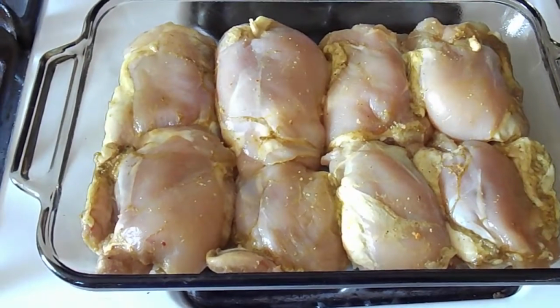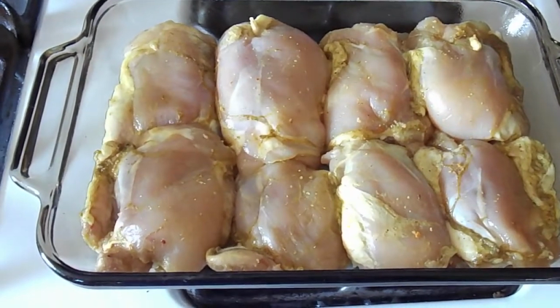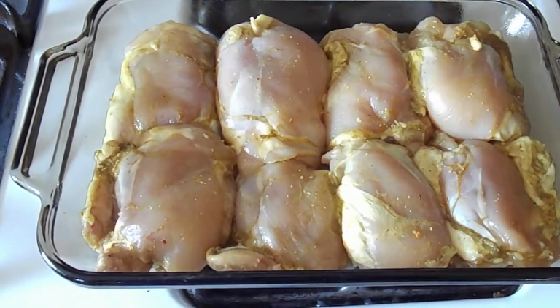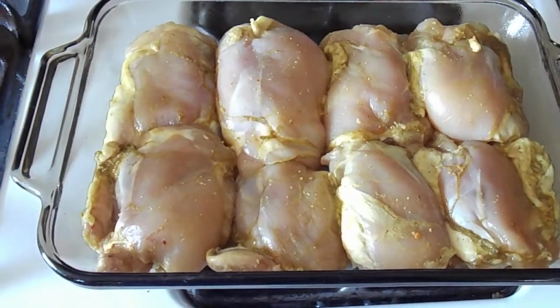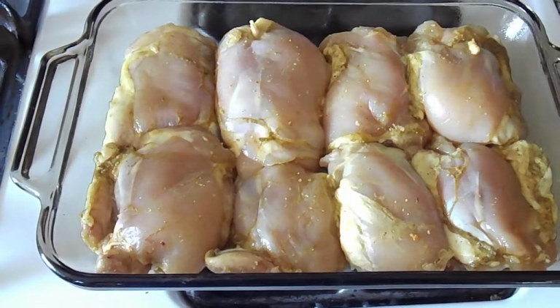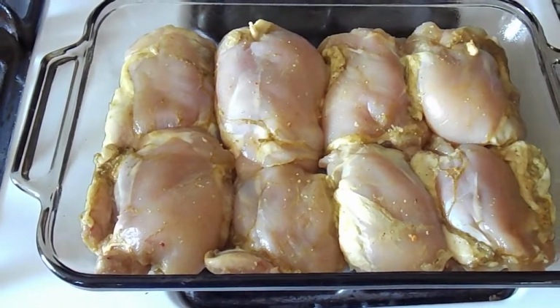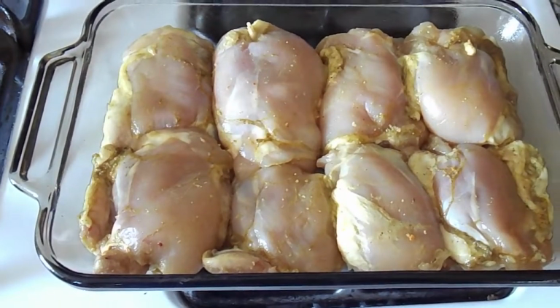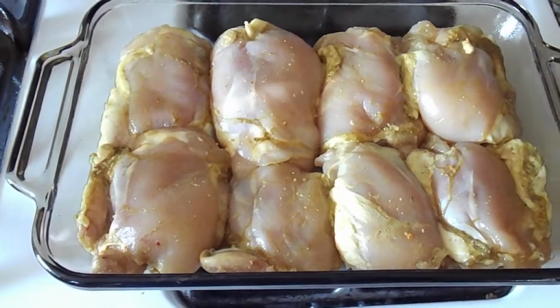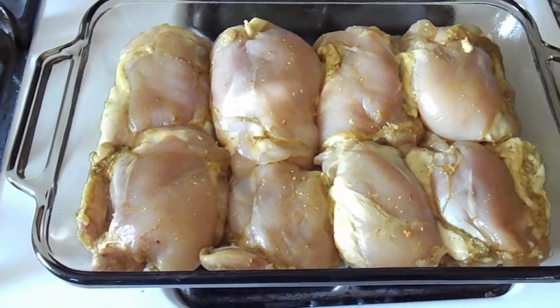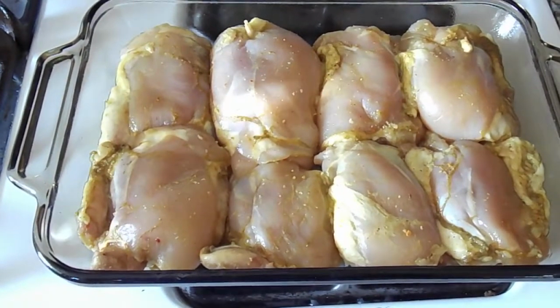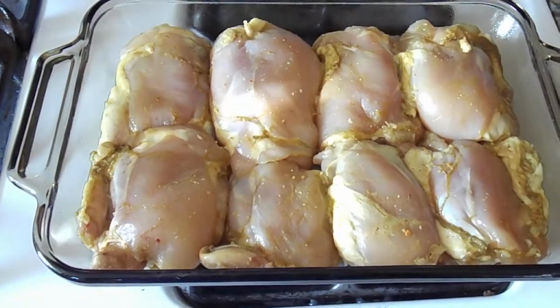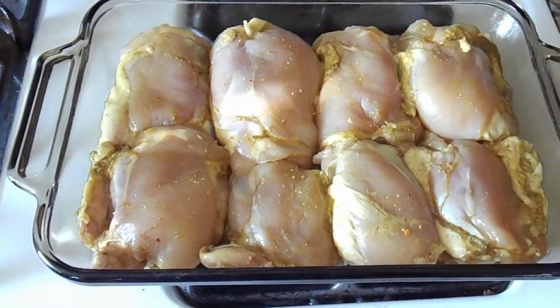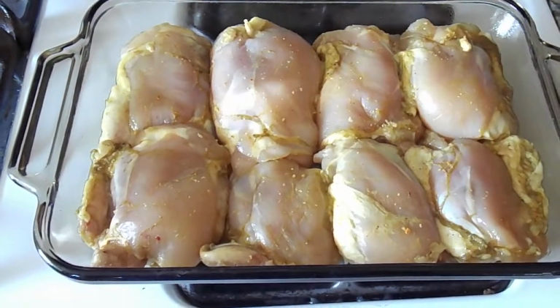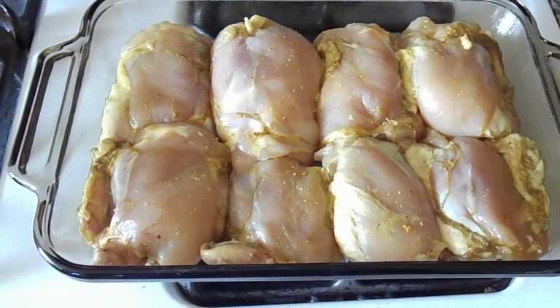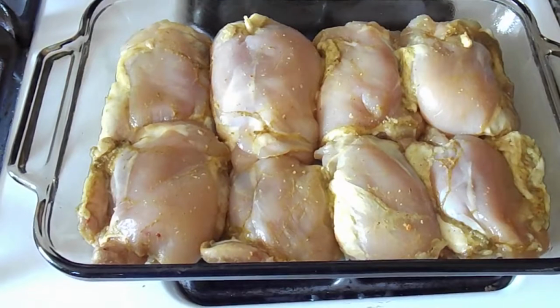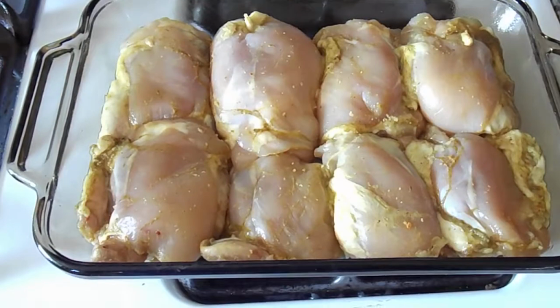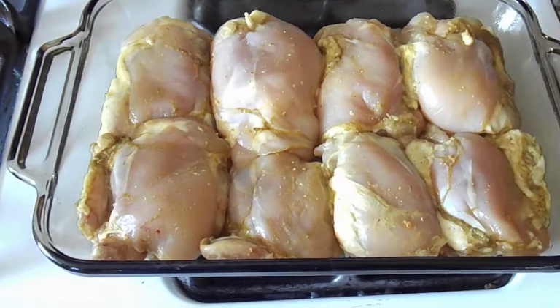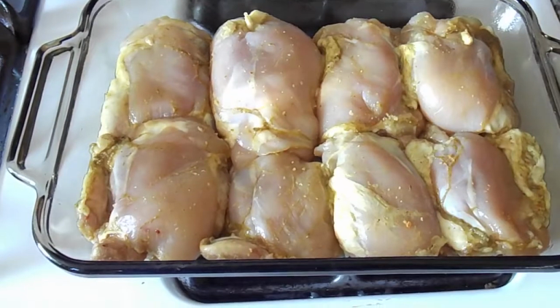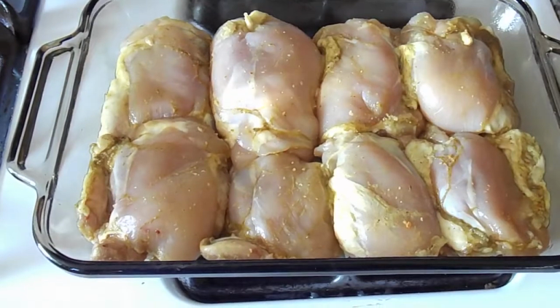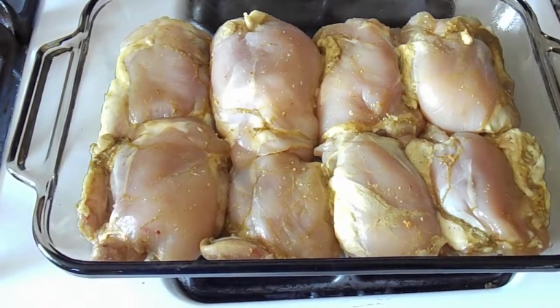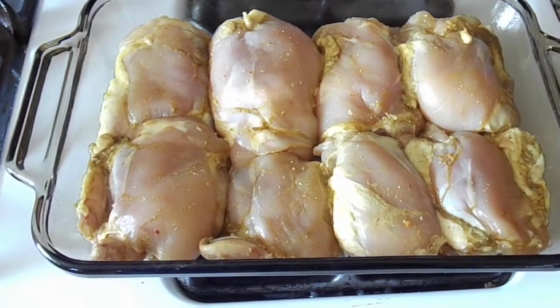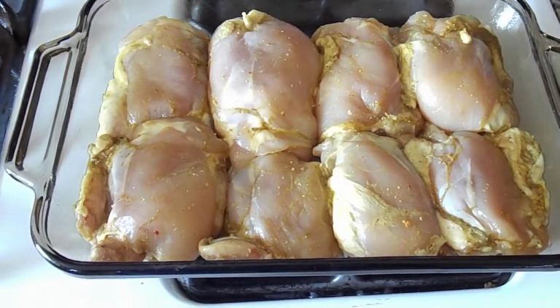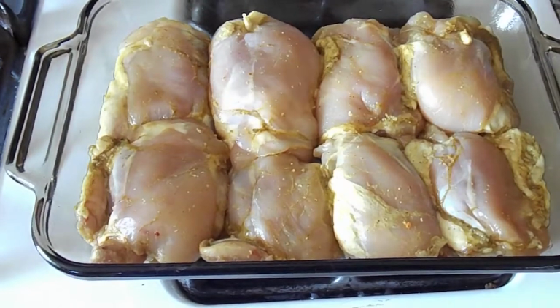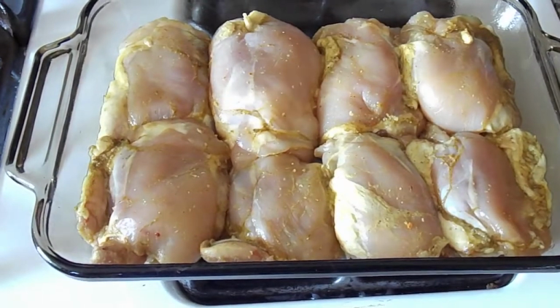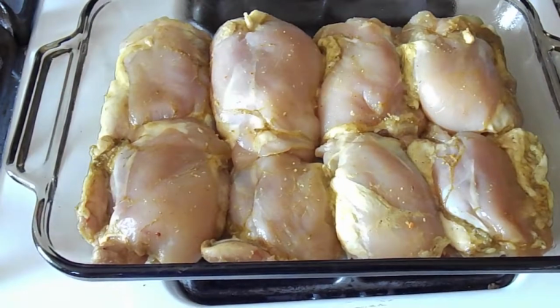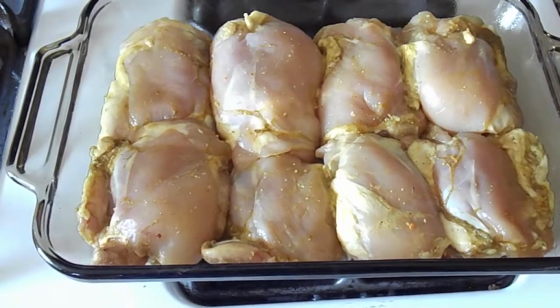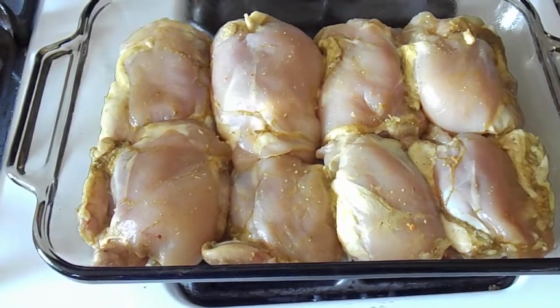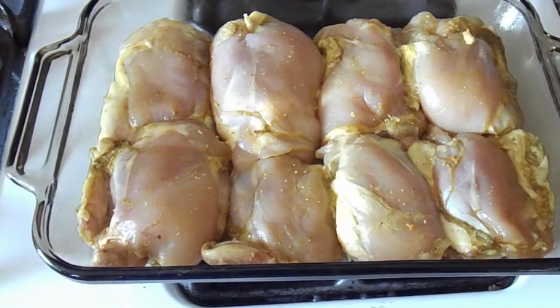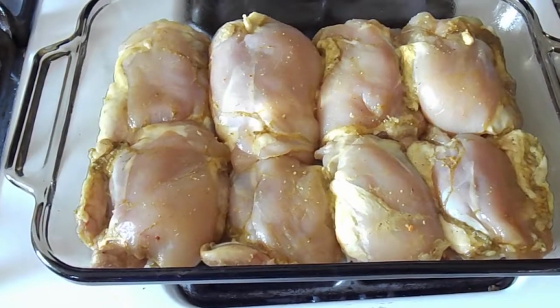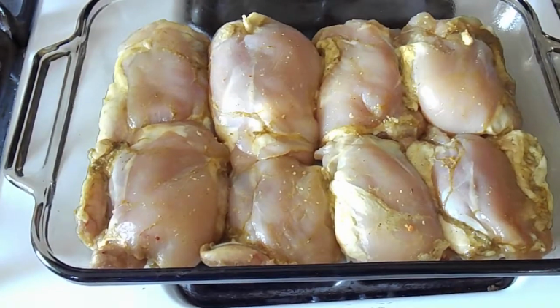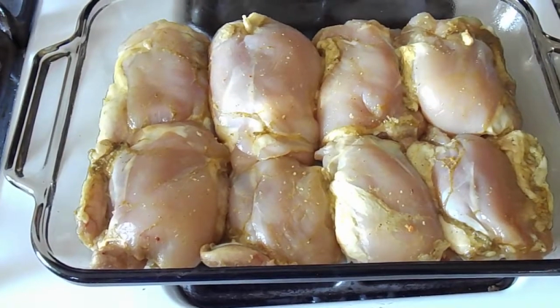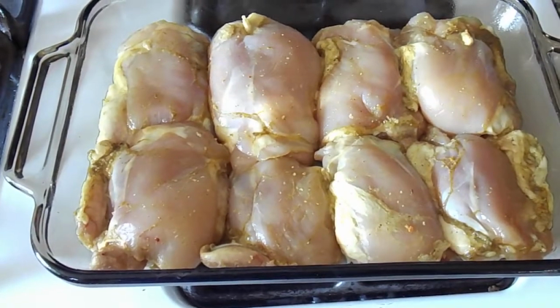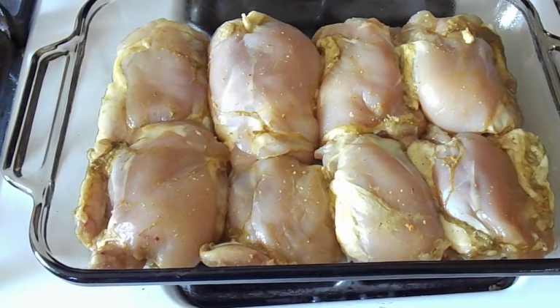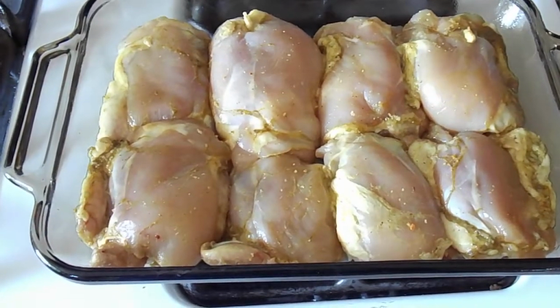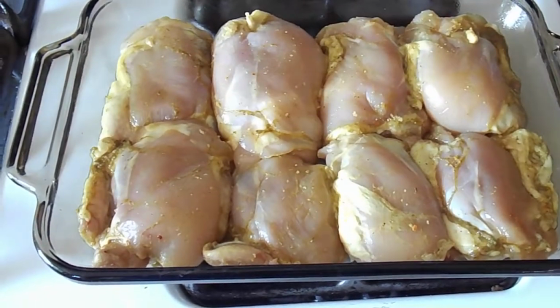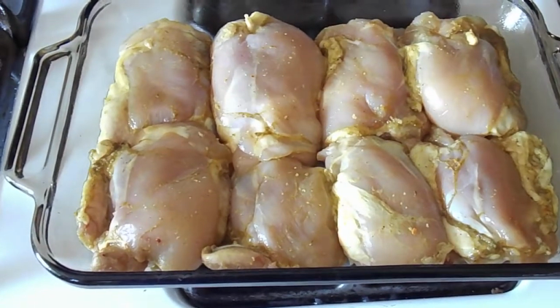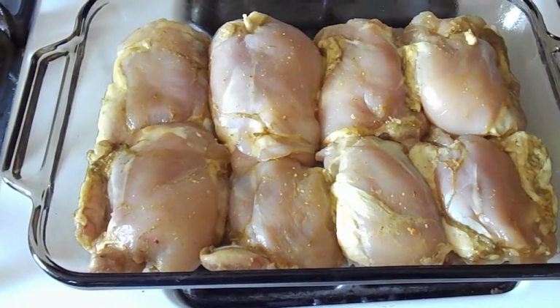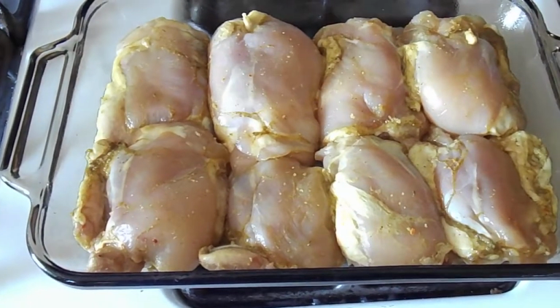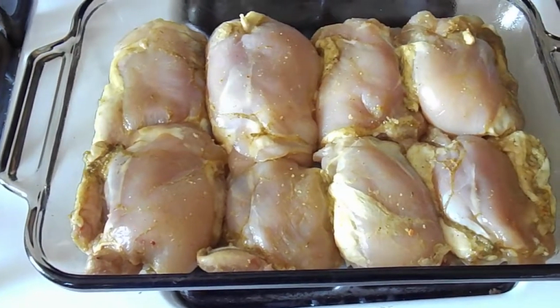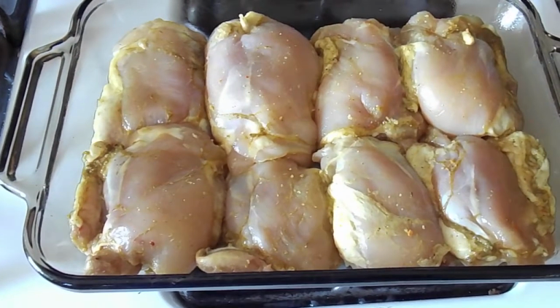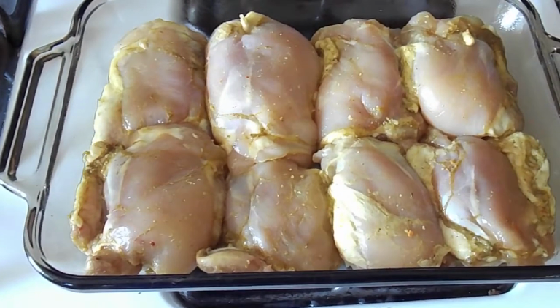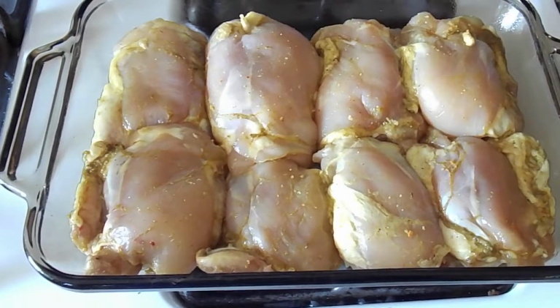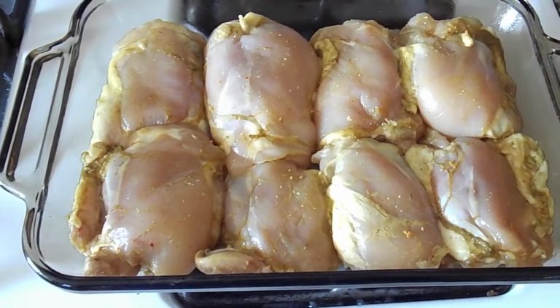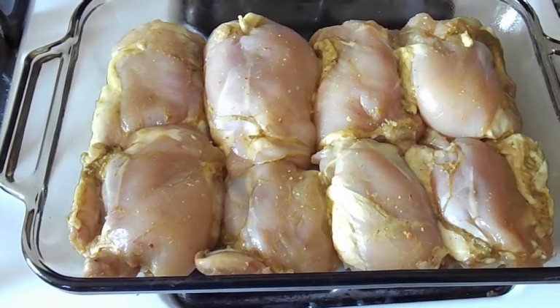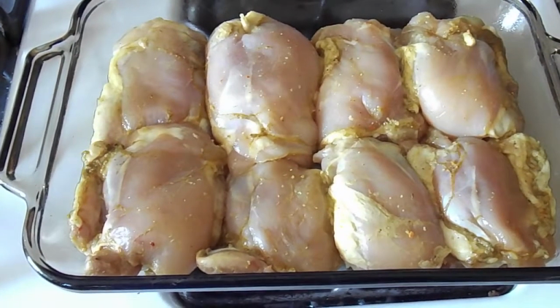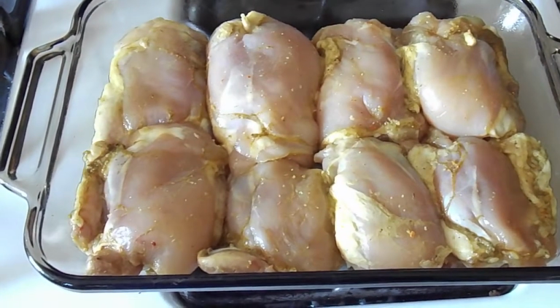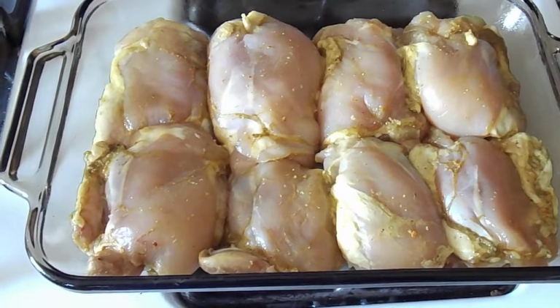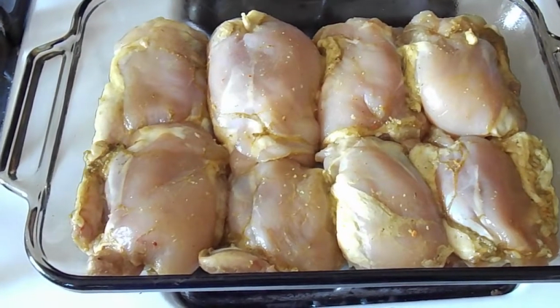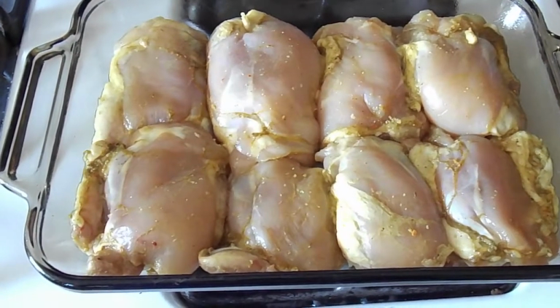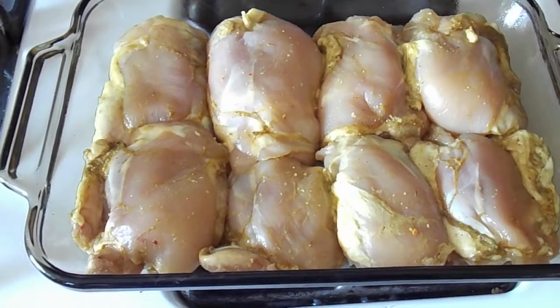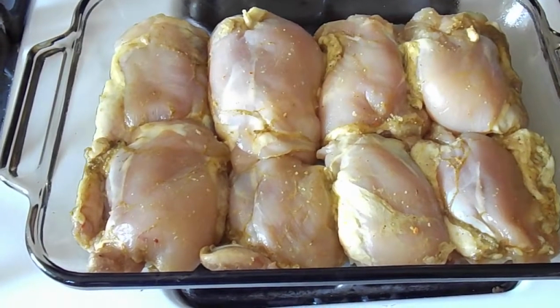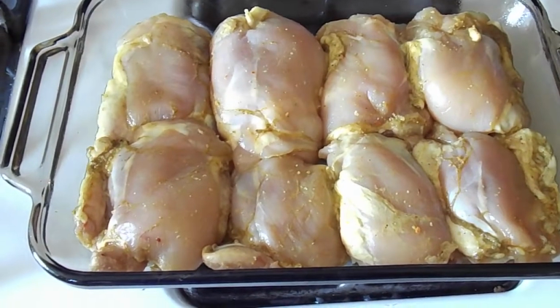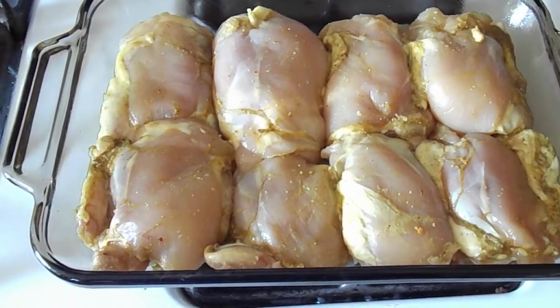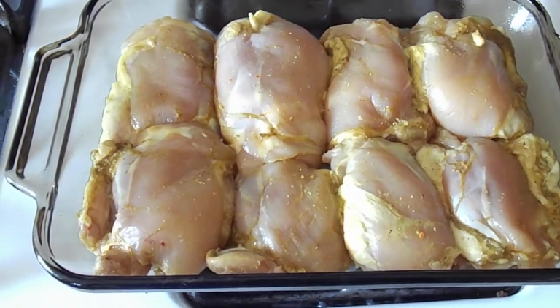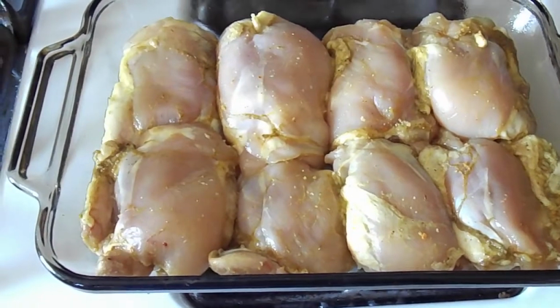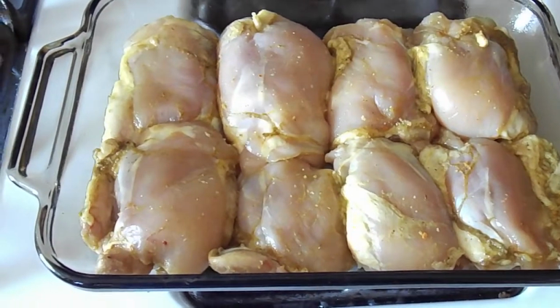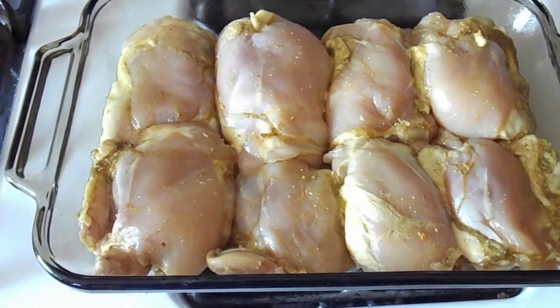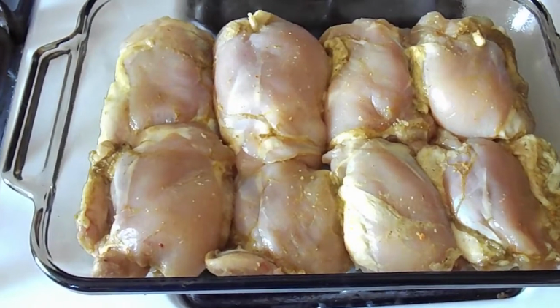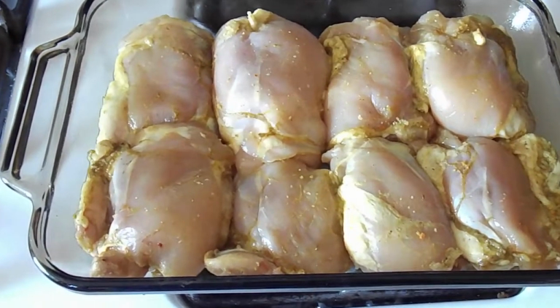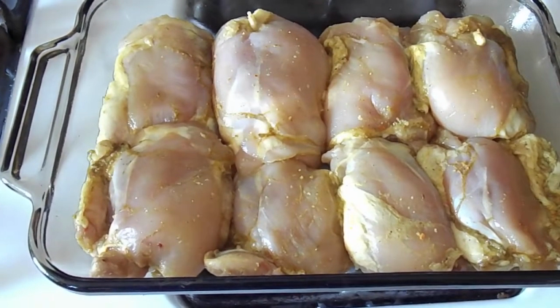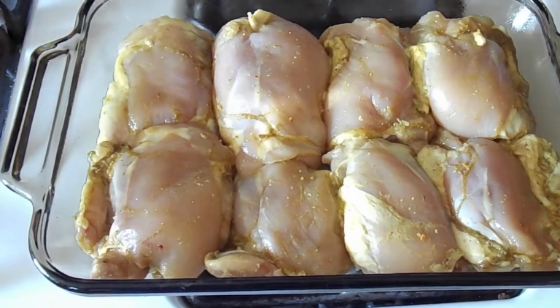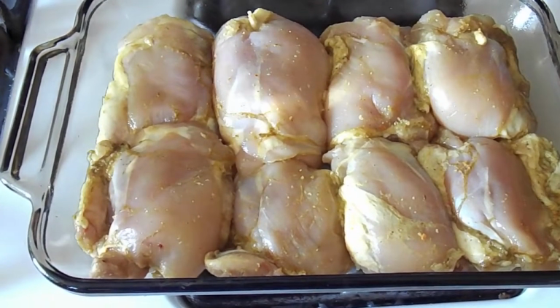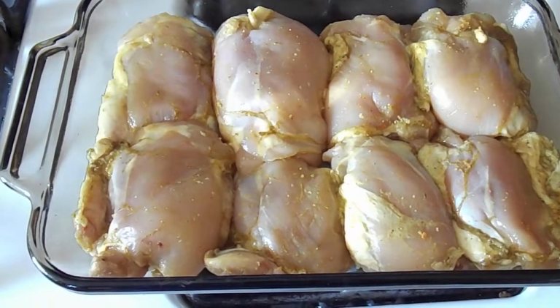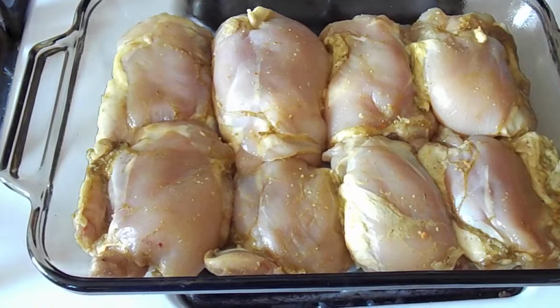I've got the oven turned on at 425 degrees. I've been marinating the chicken thighs for about four or five hours.